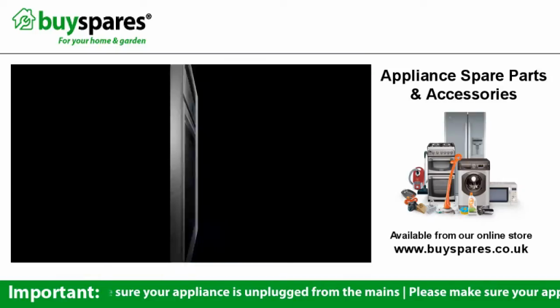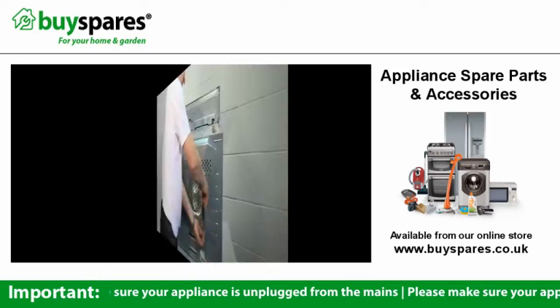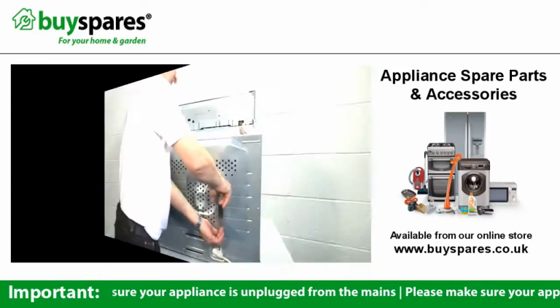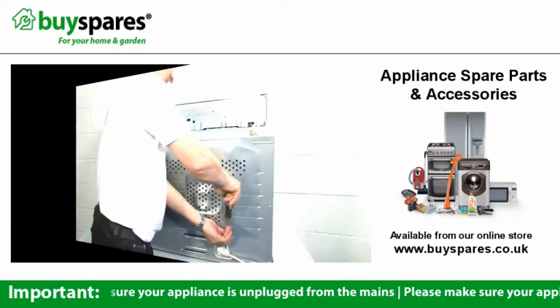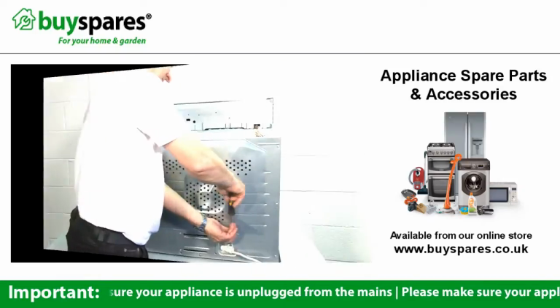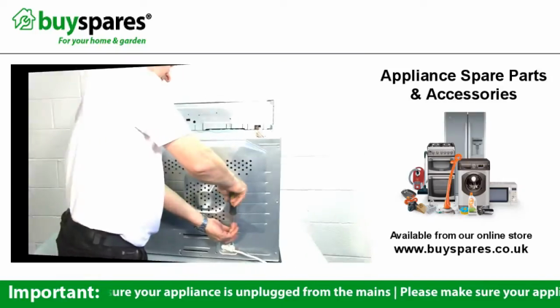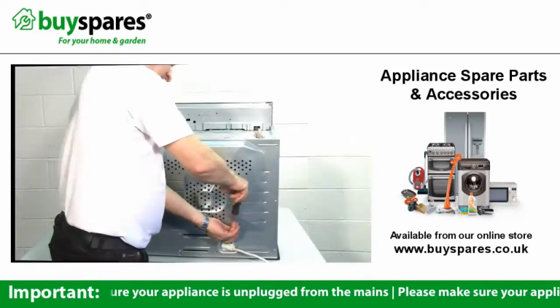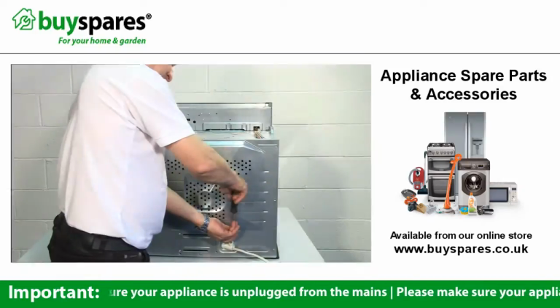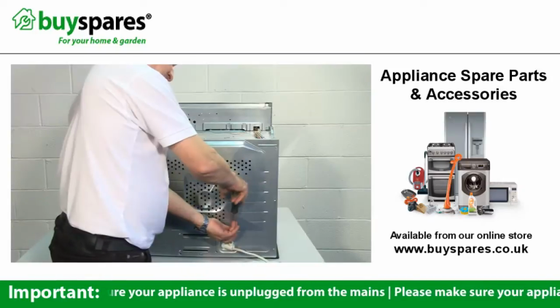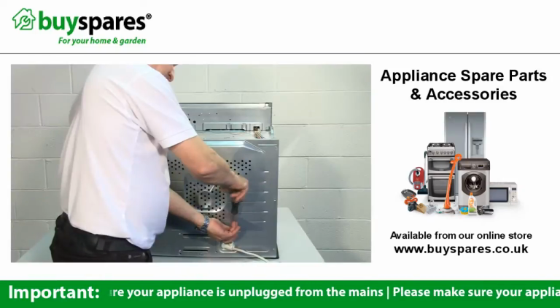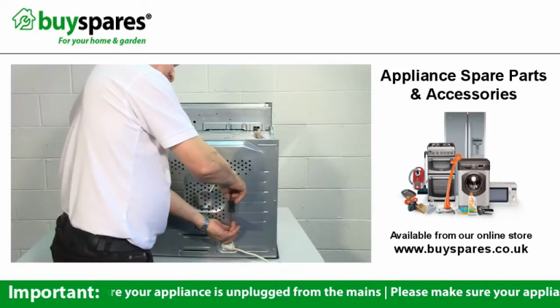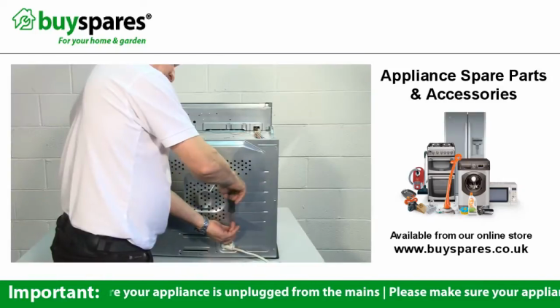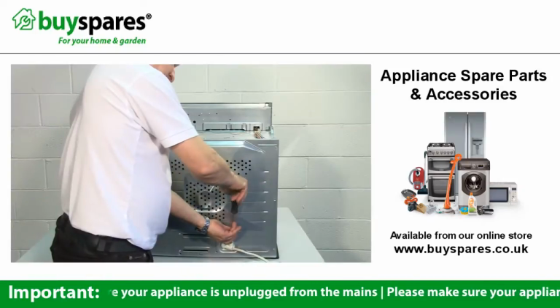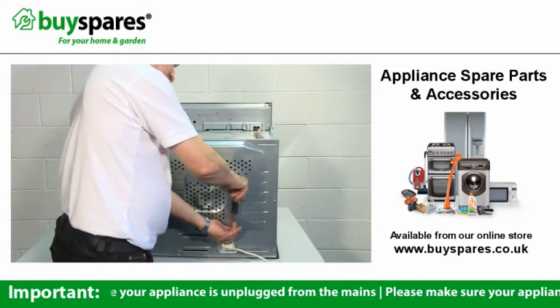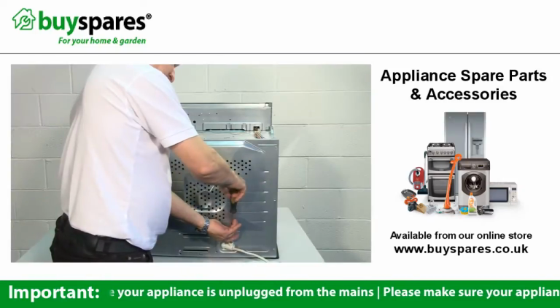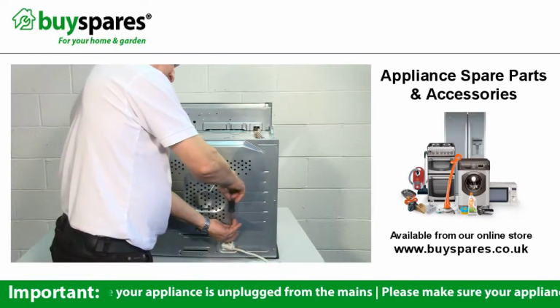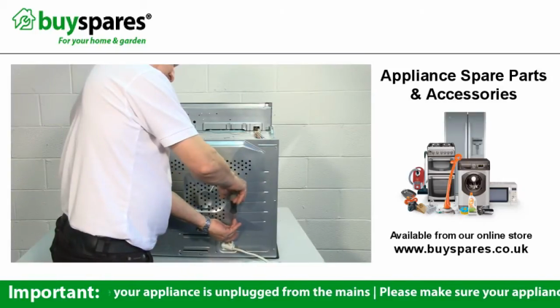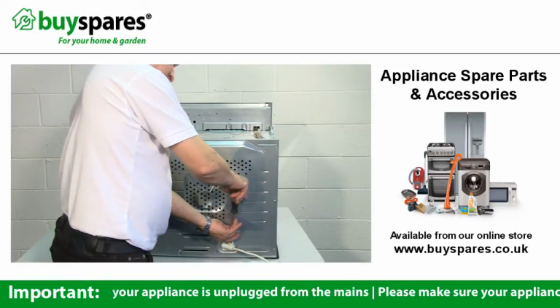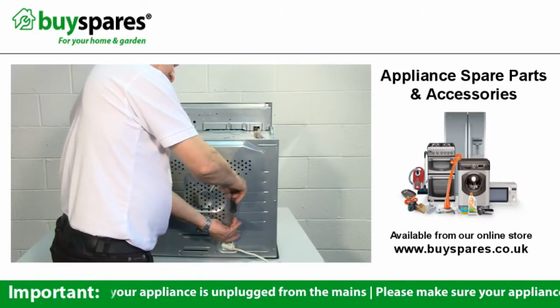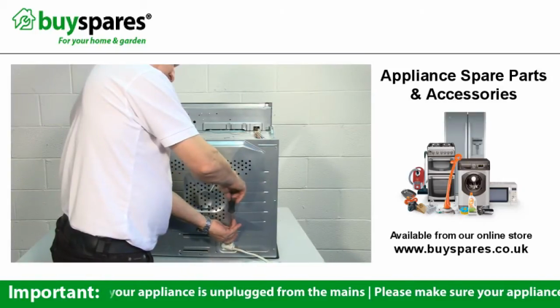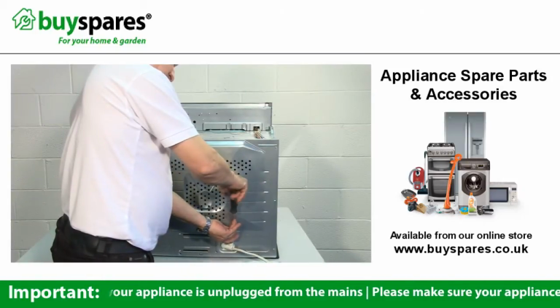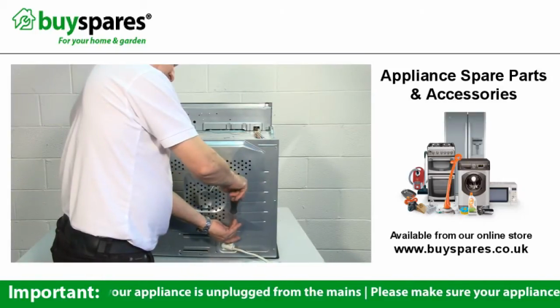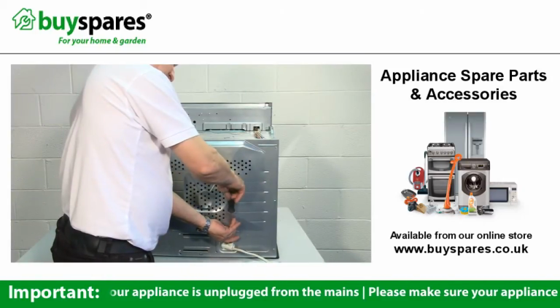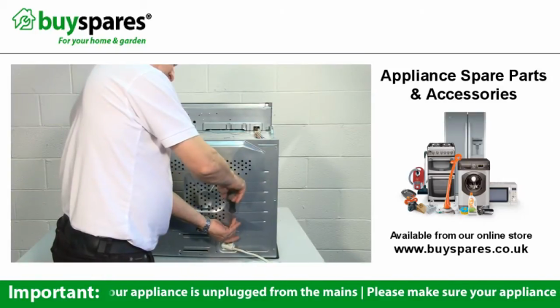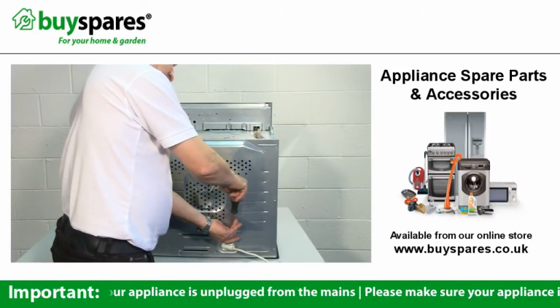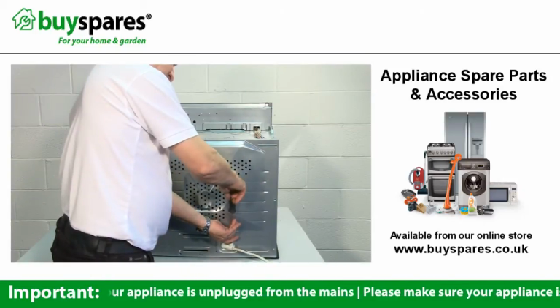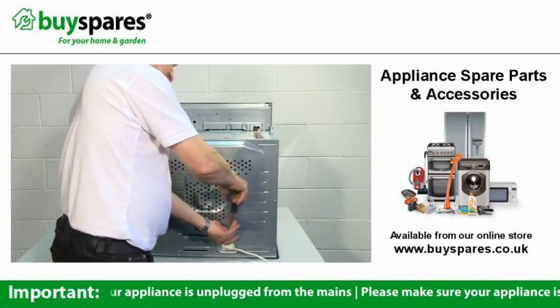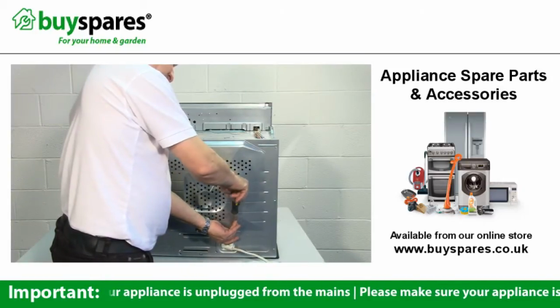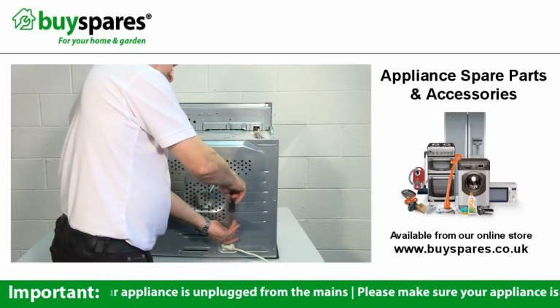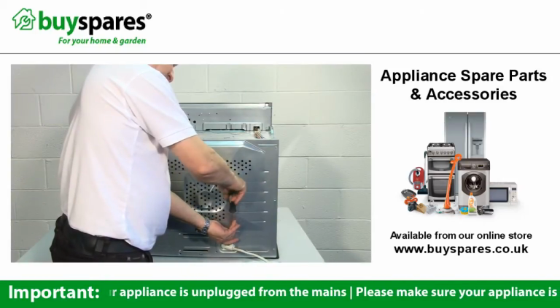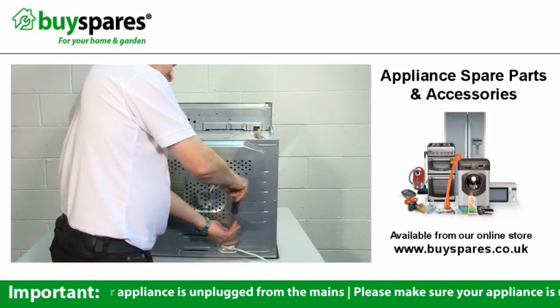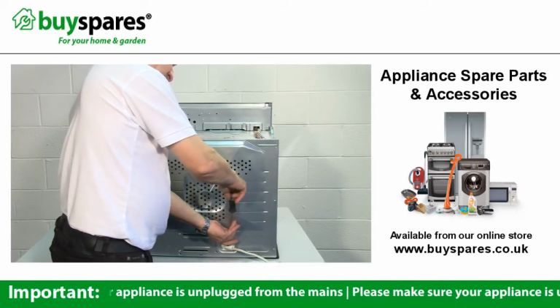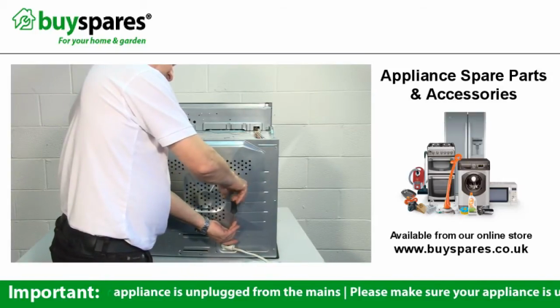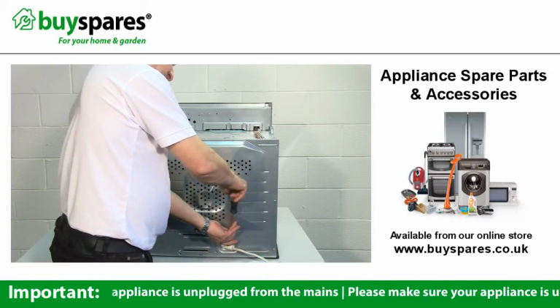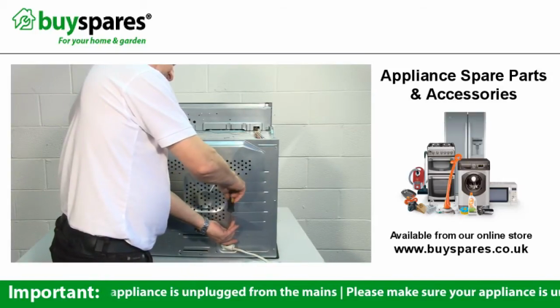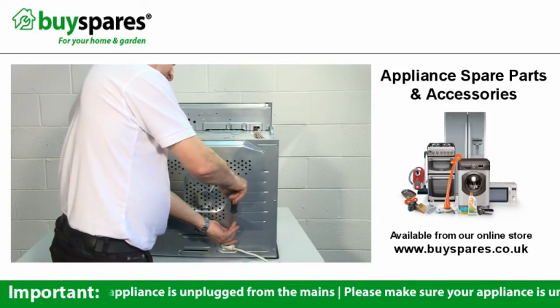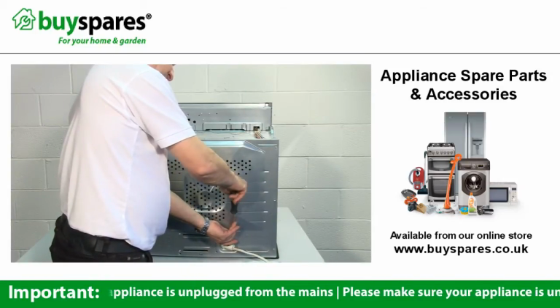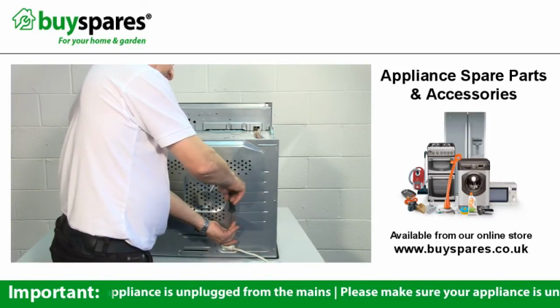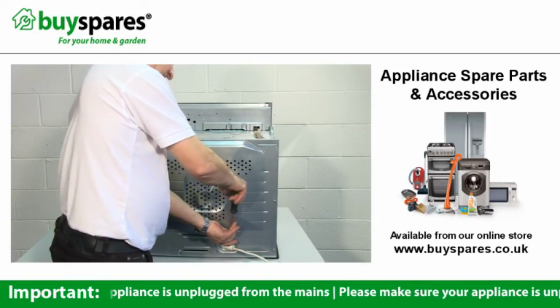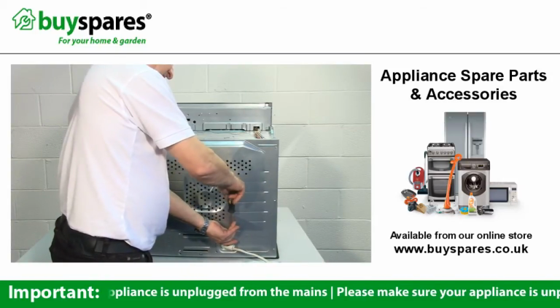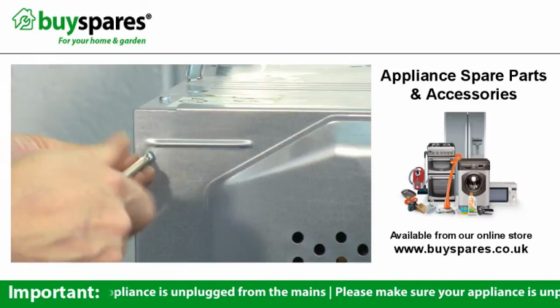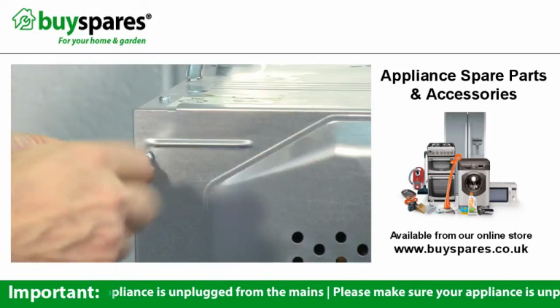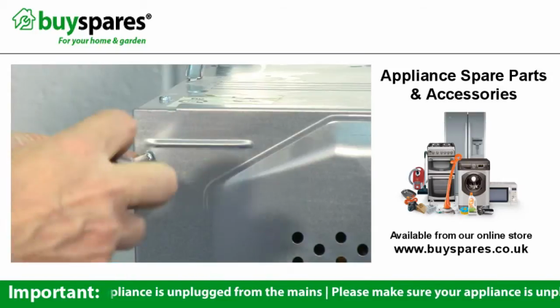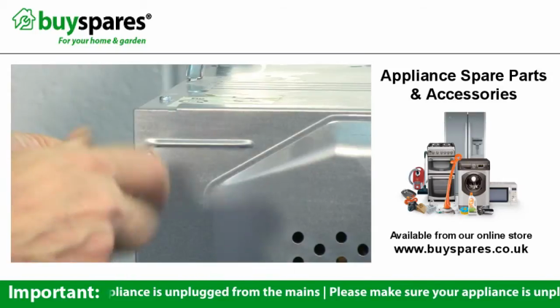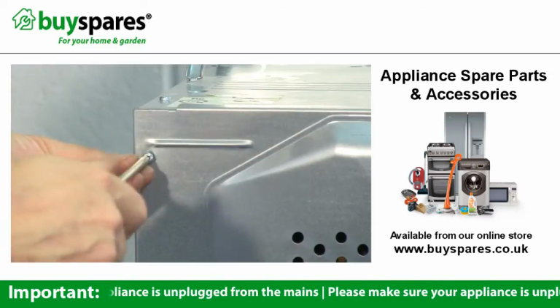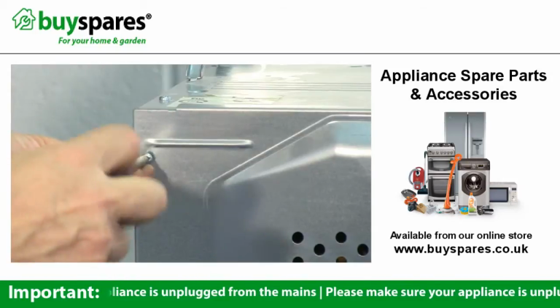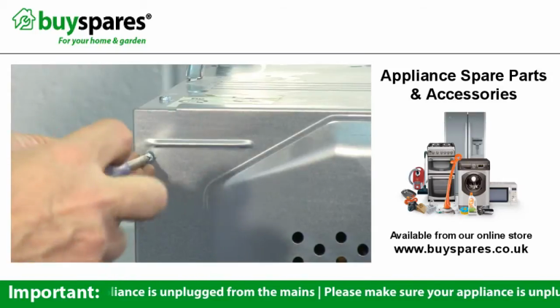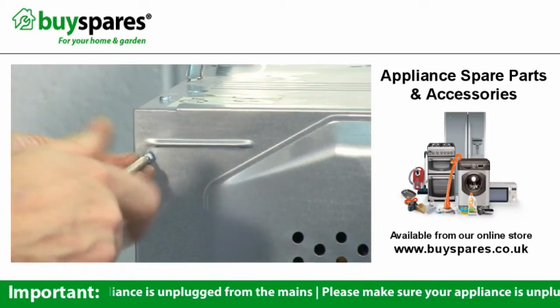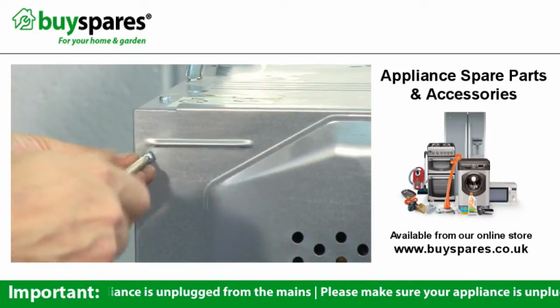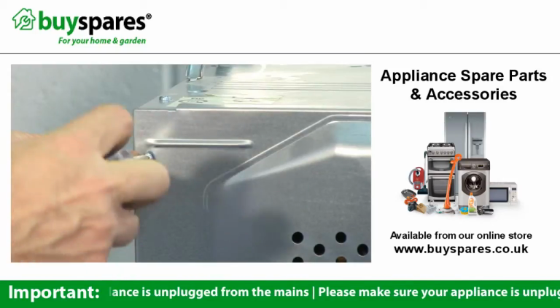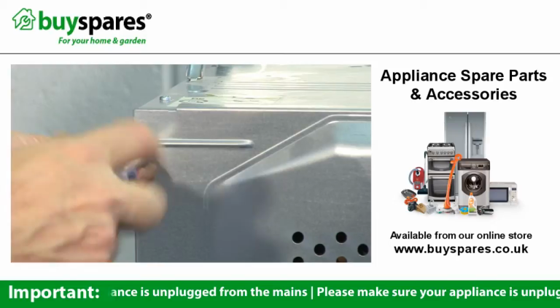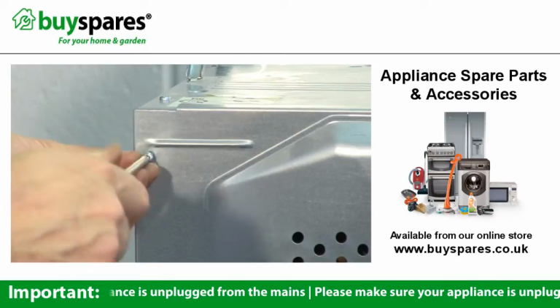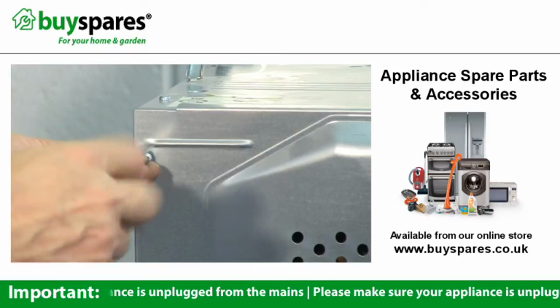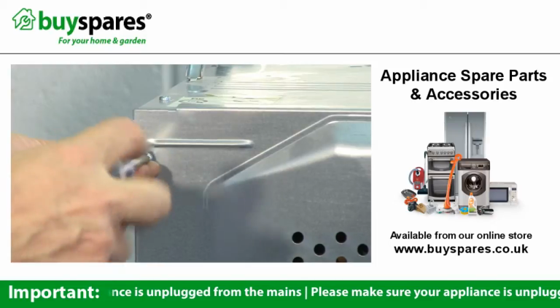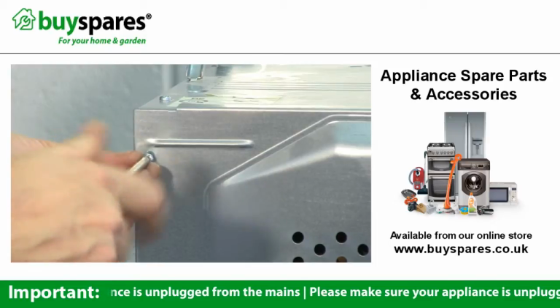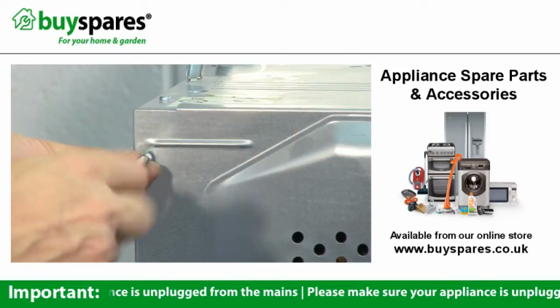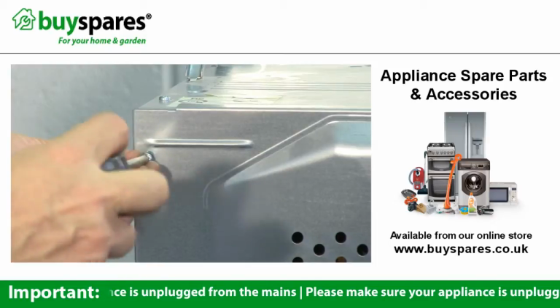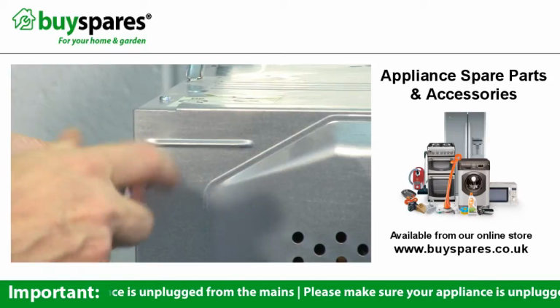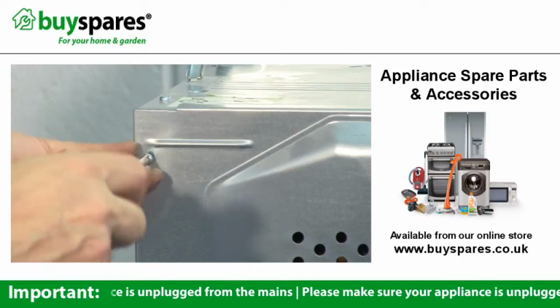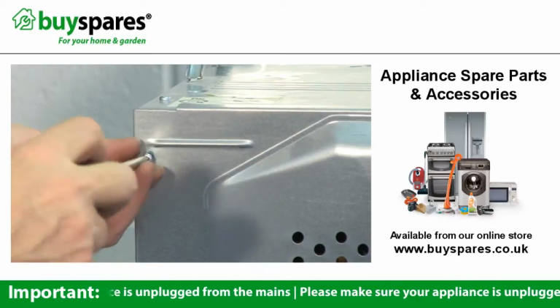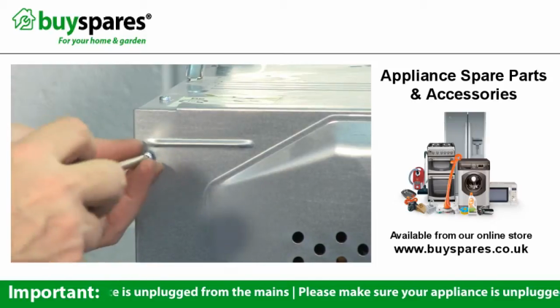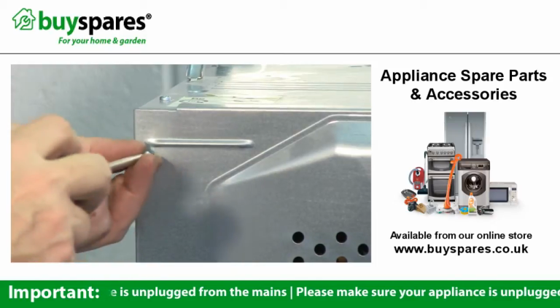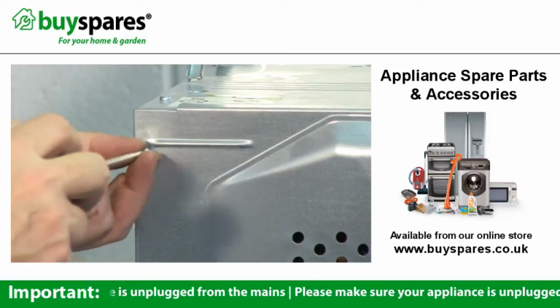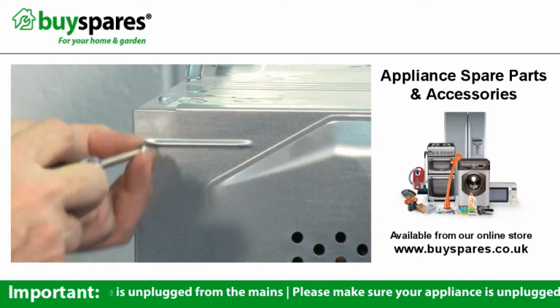First, remove the oven from its housing and loosen the cable grip at the back, then unscrew and remove the back panel.